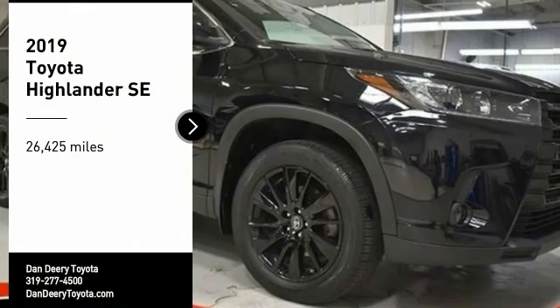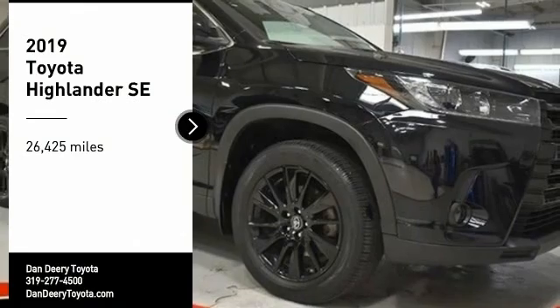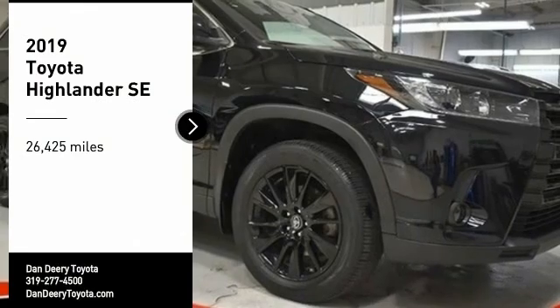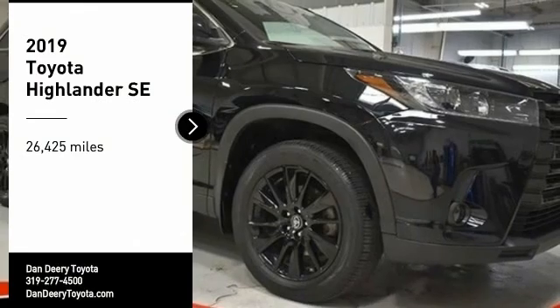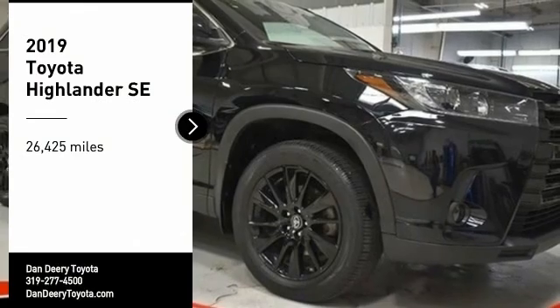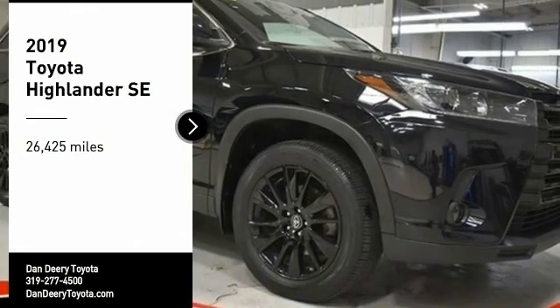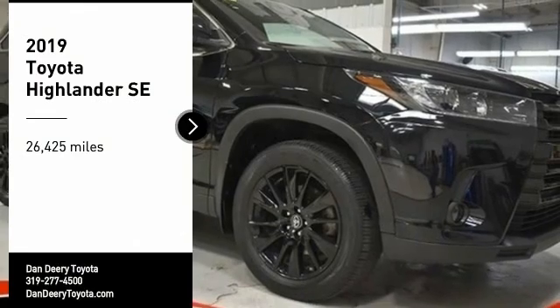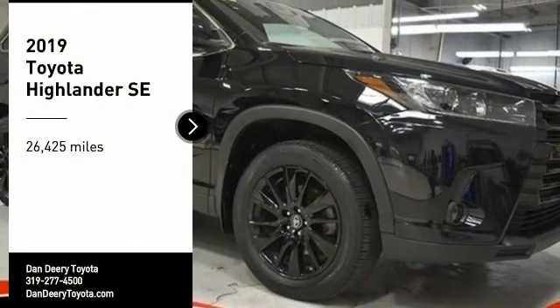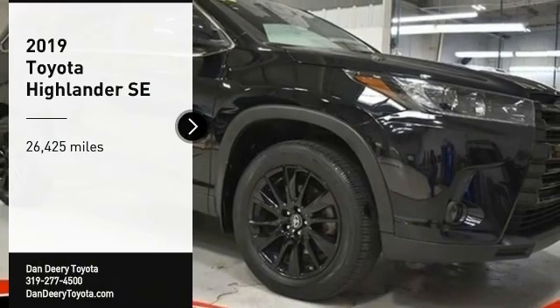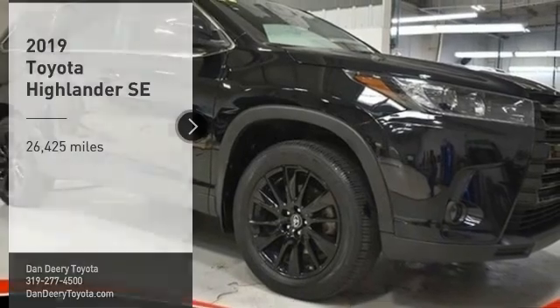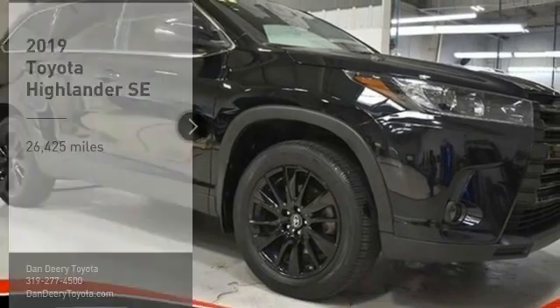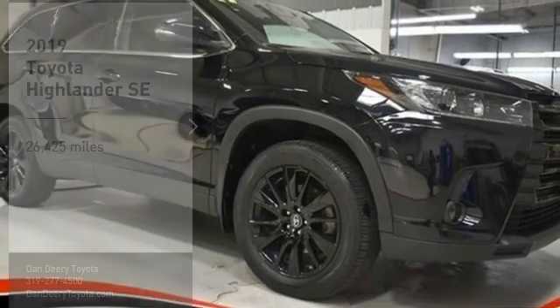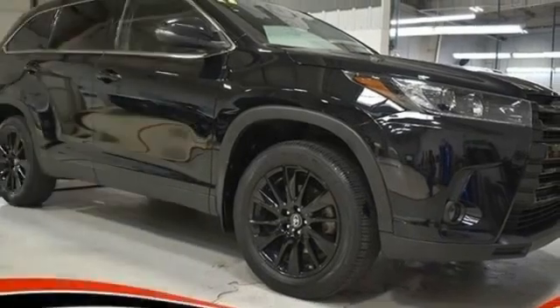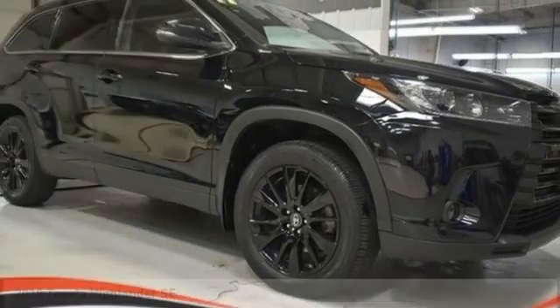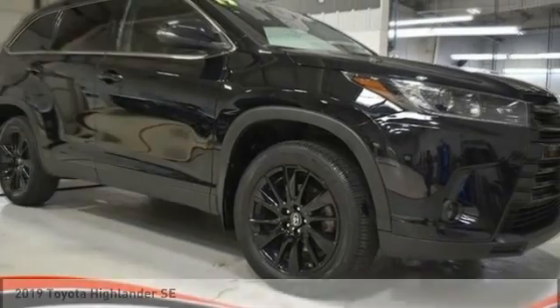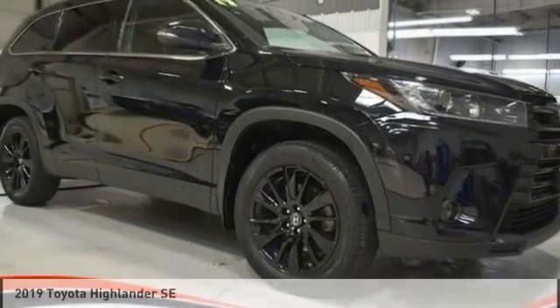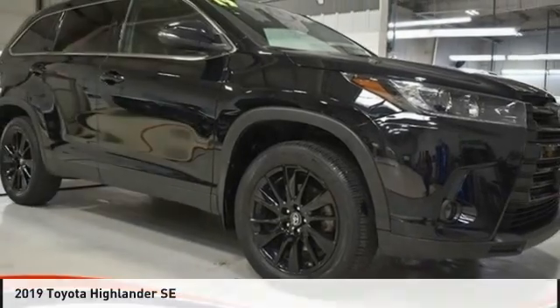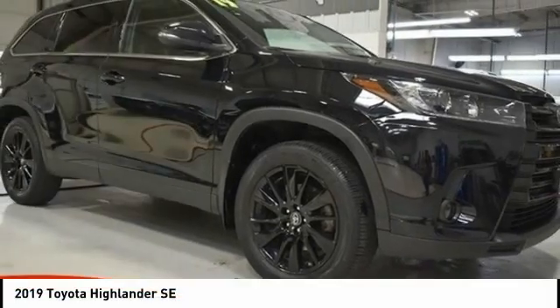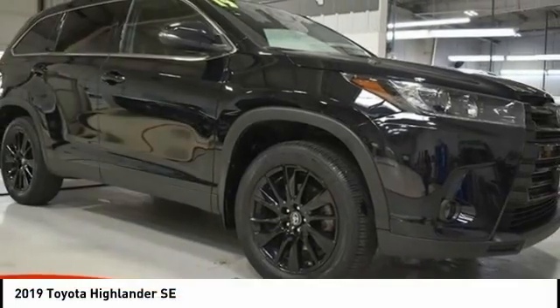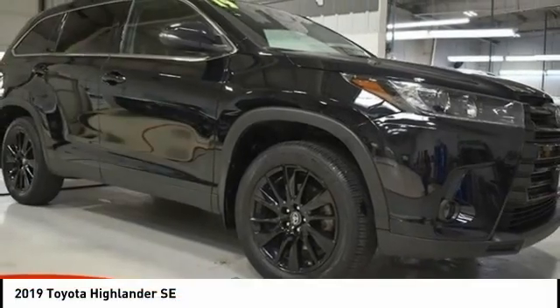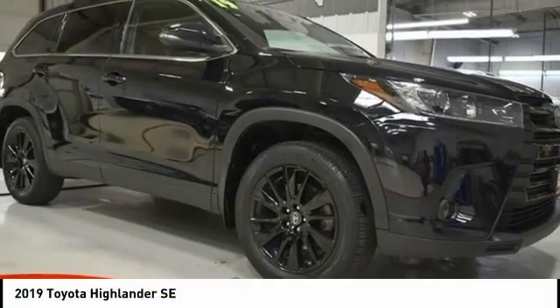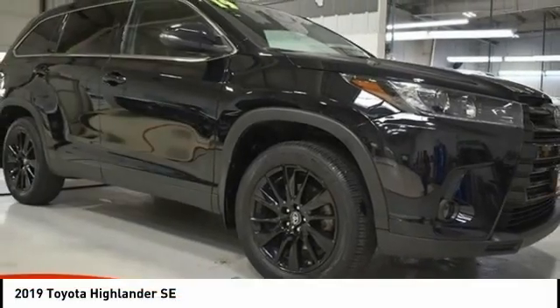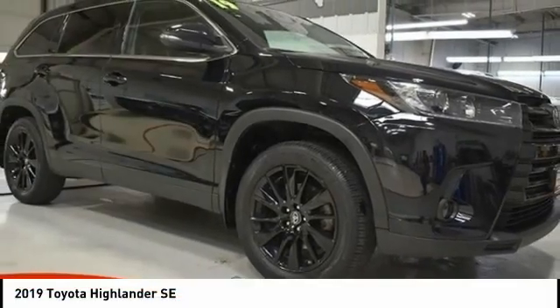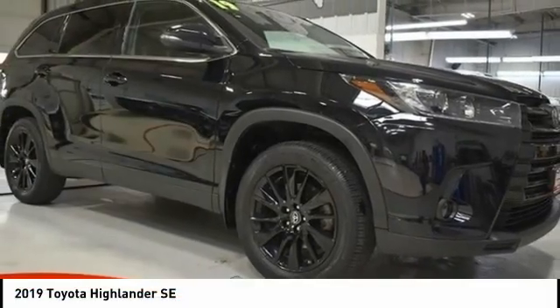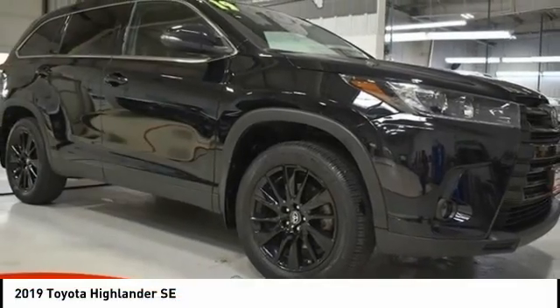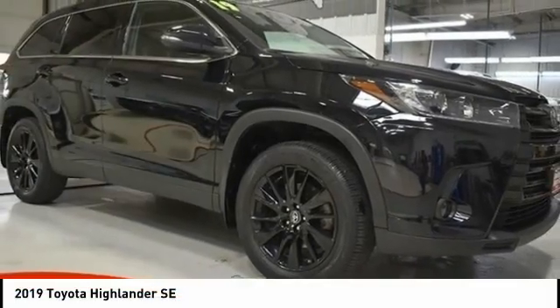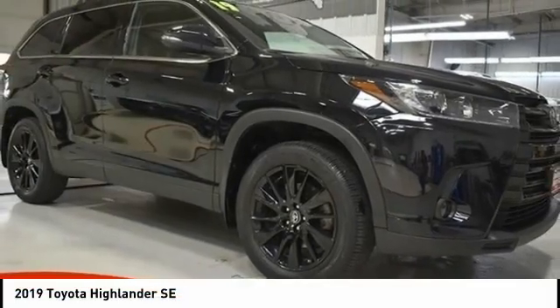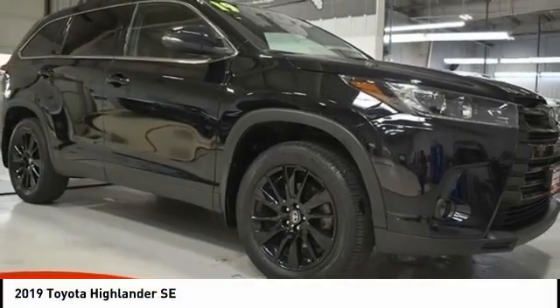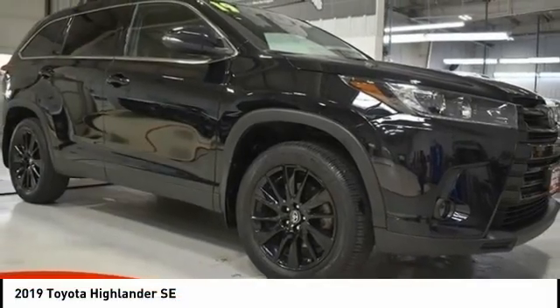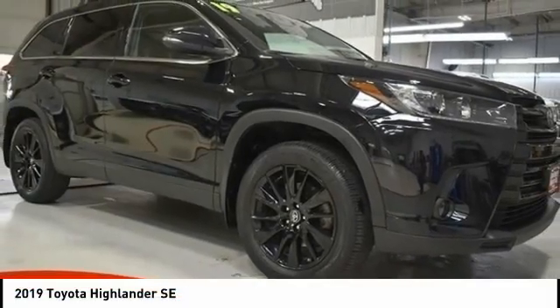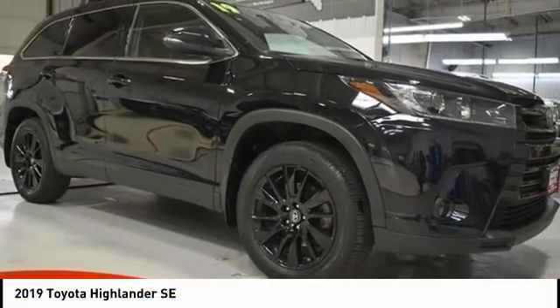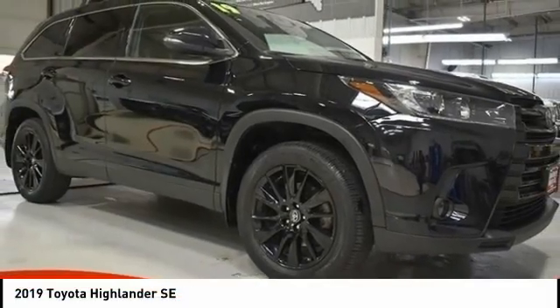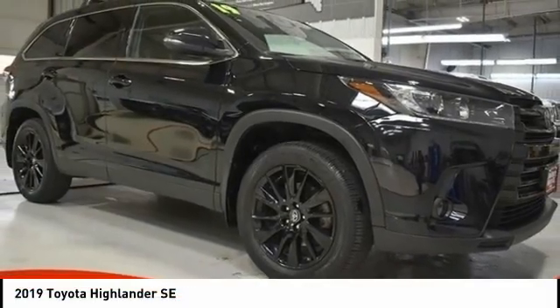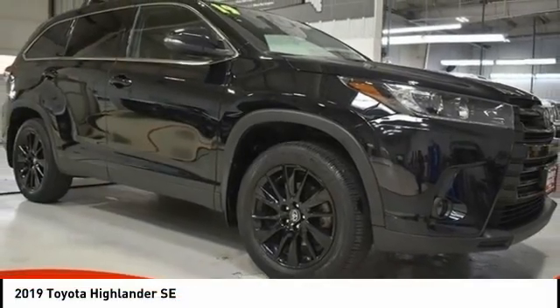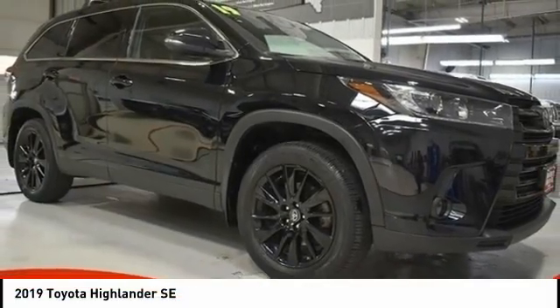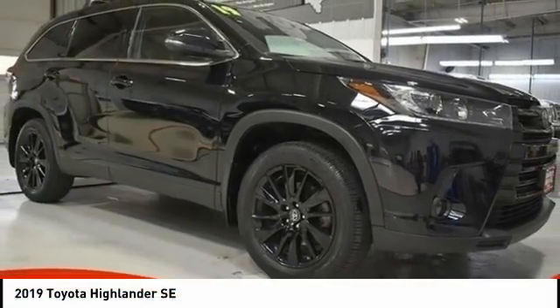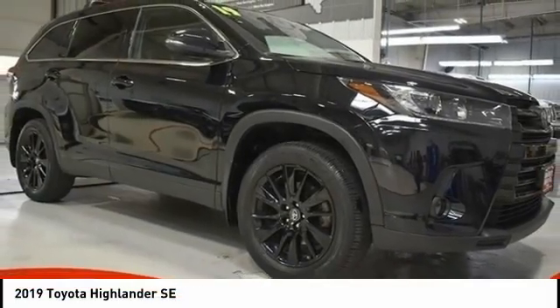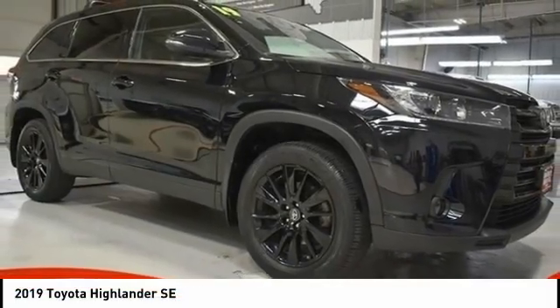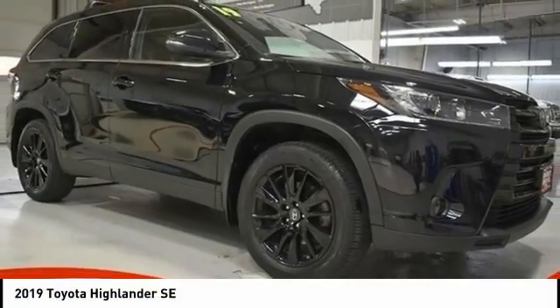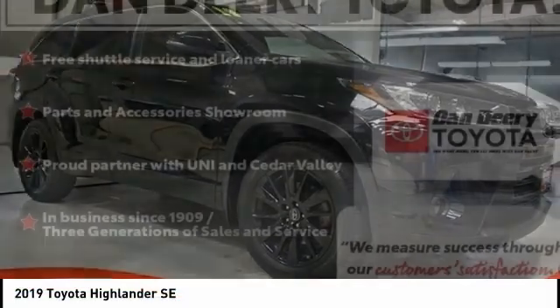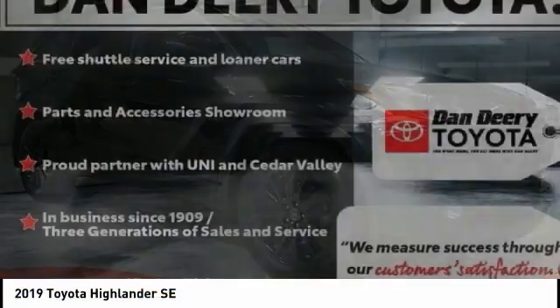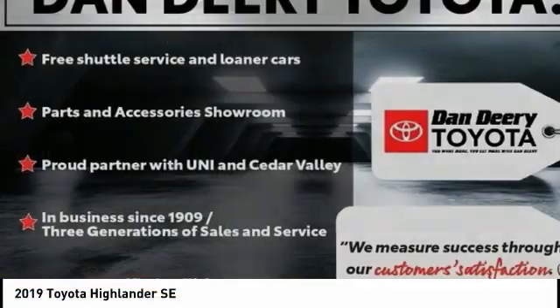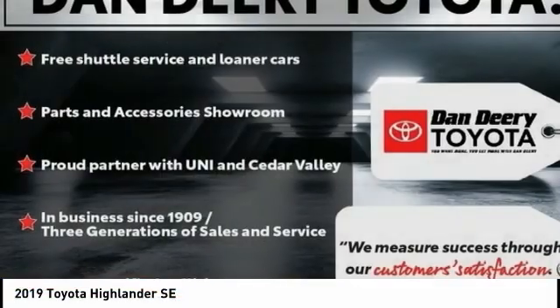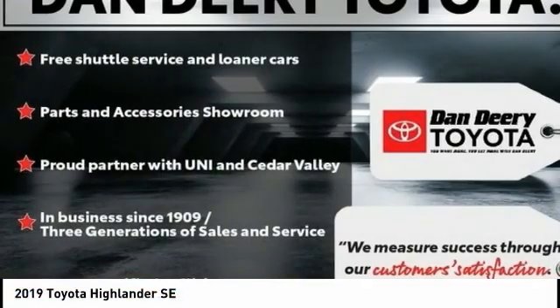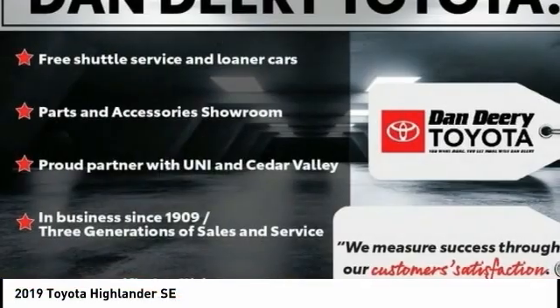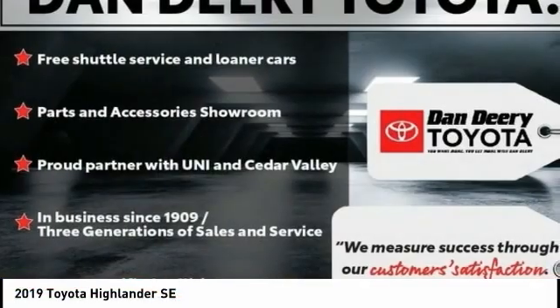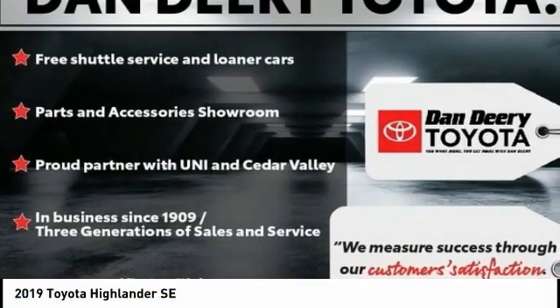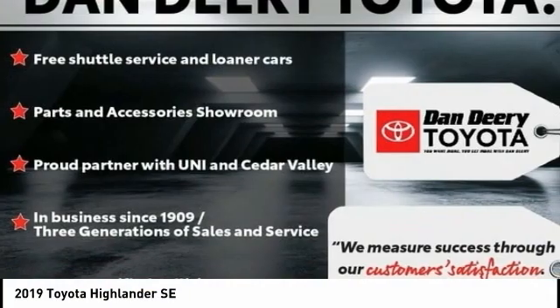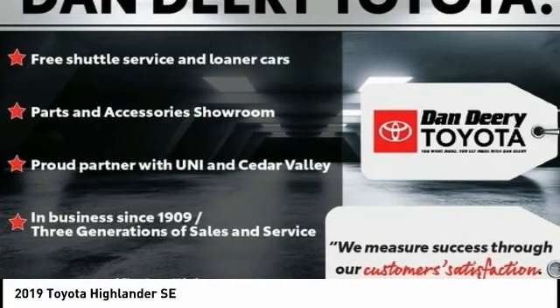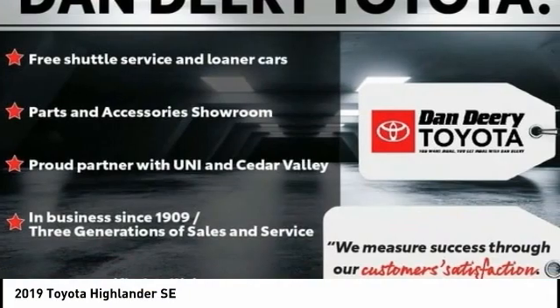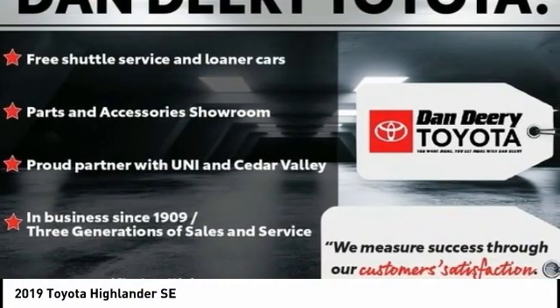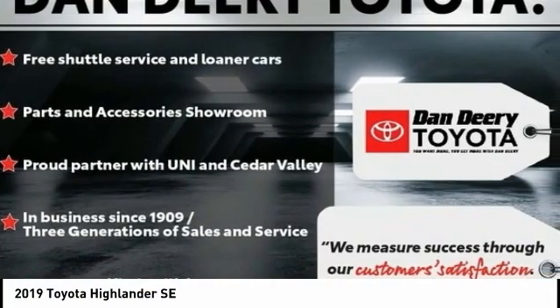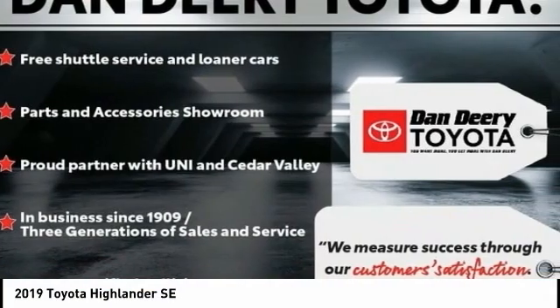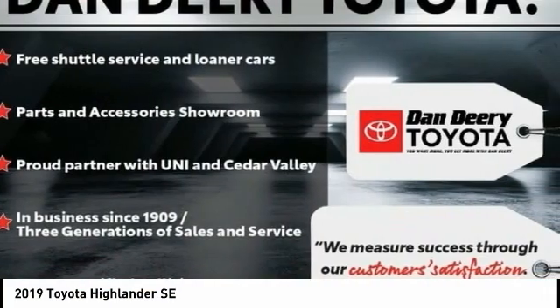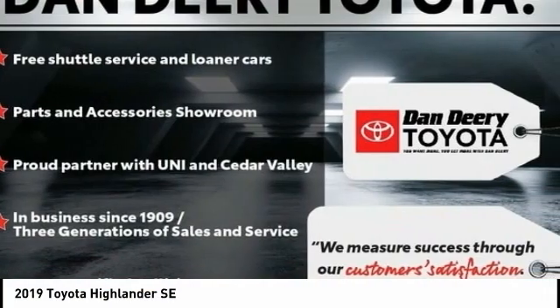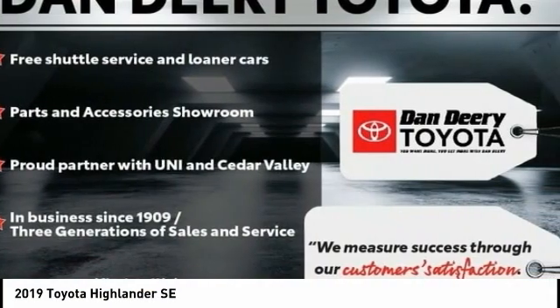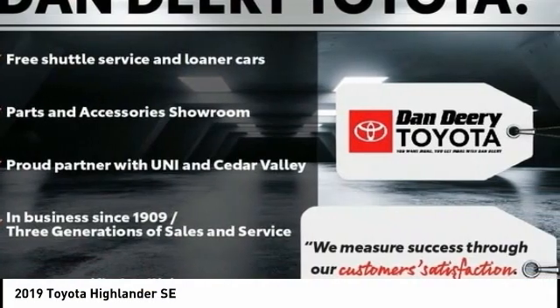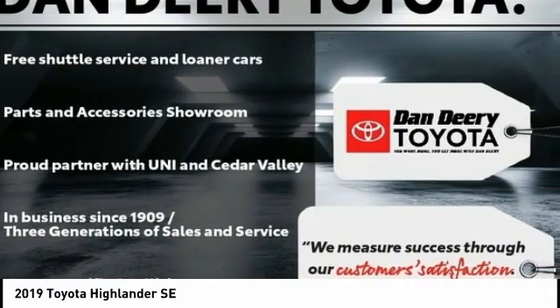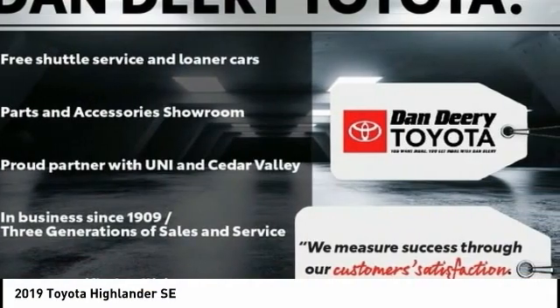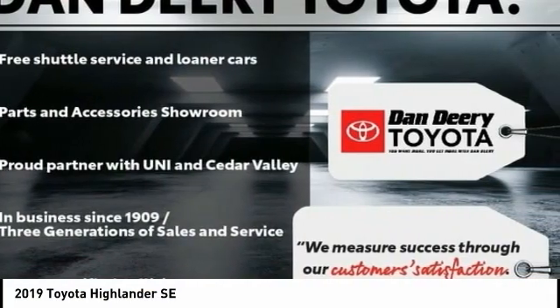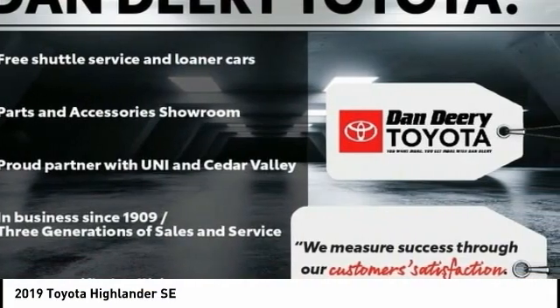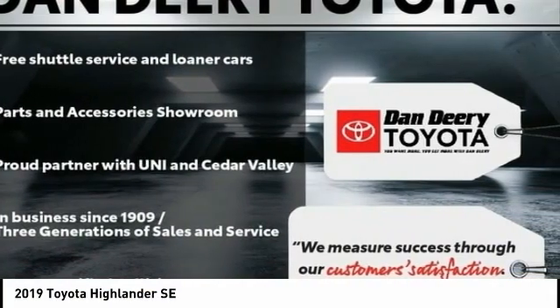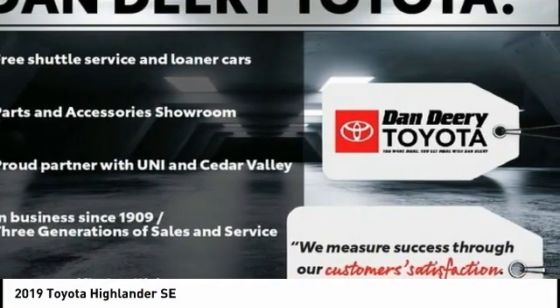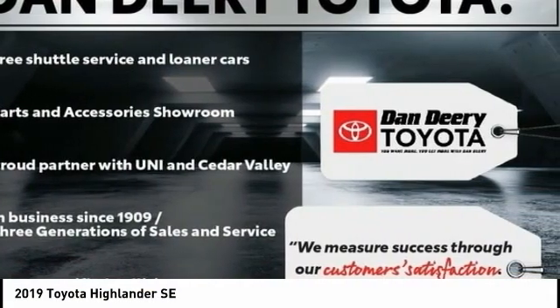Looking for the right vehicle? Check out the 2019 Highlander. The Highlander is the SUV that's thought of everything.